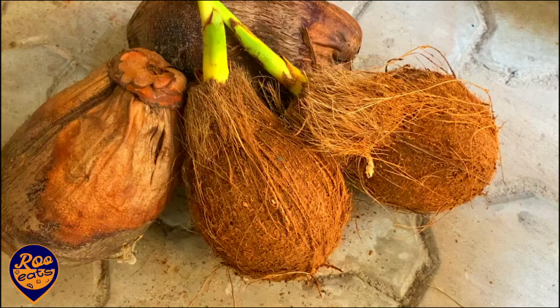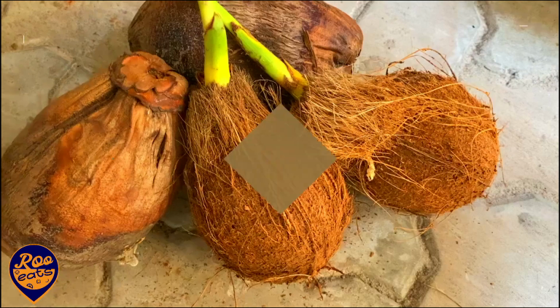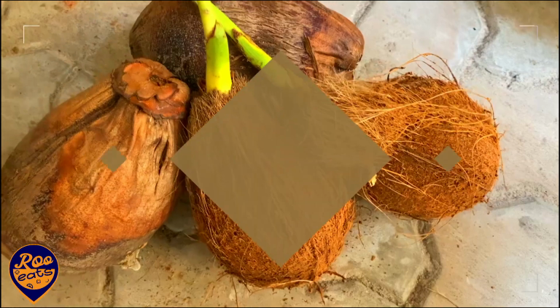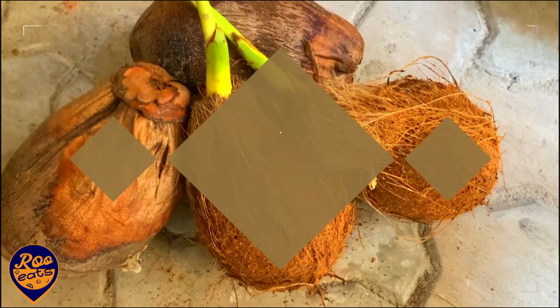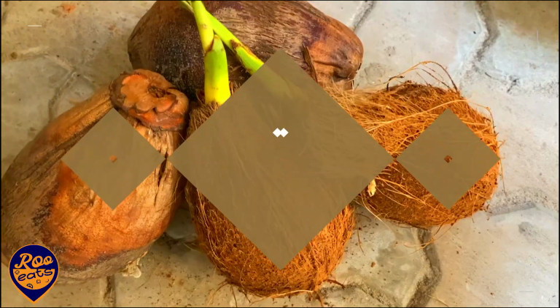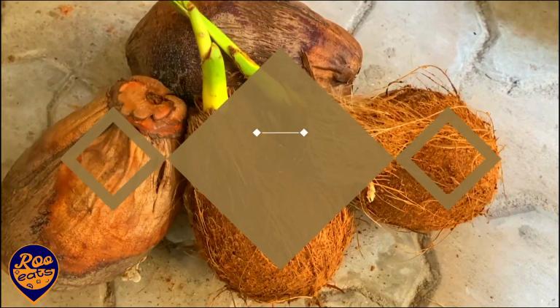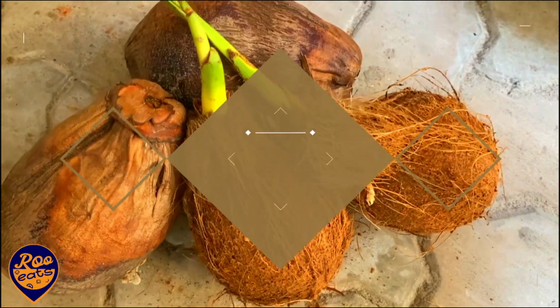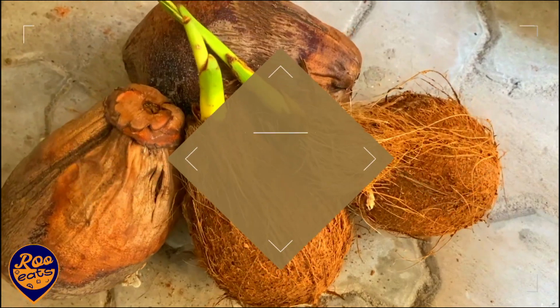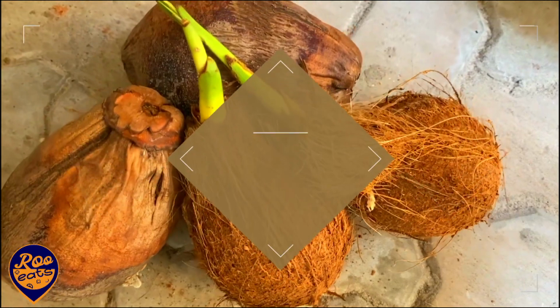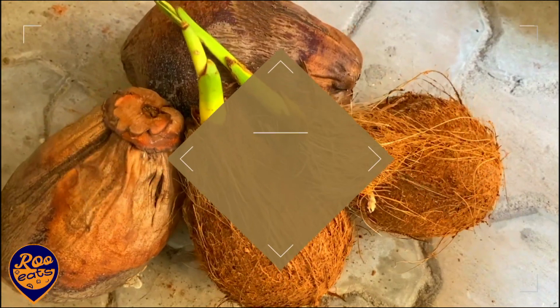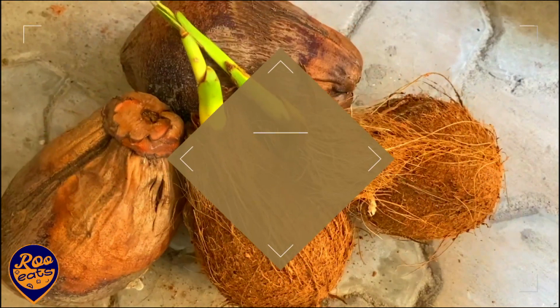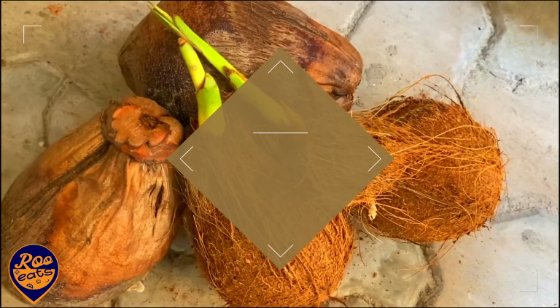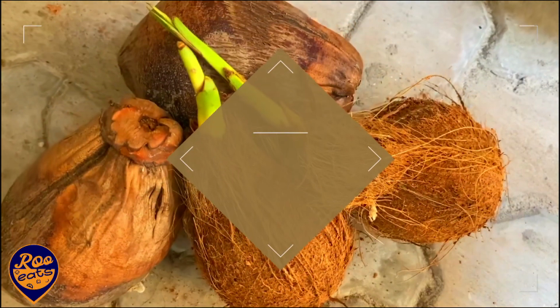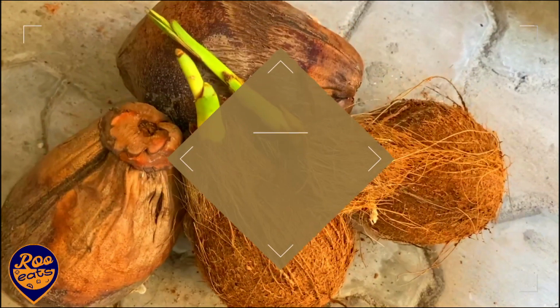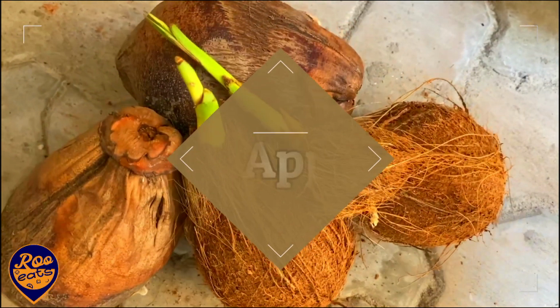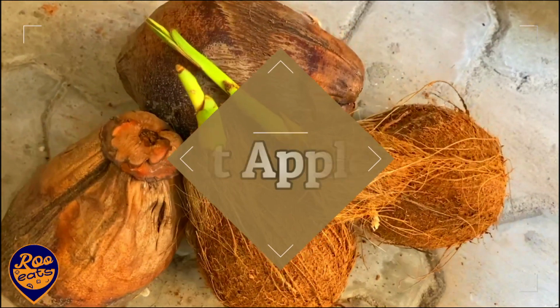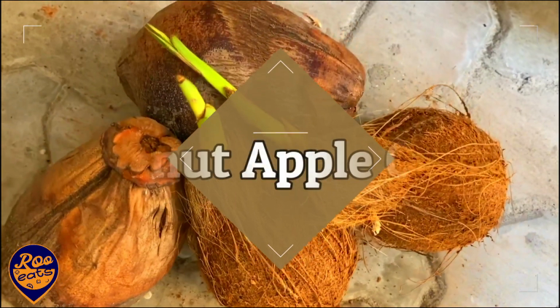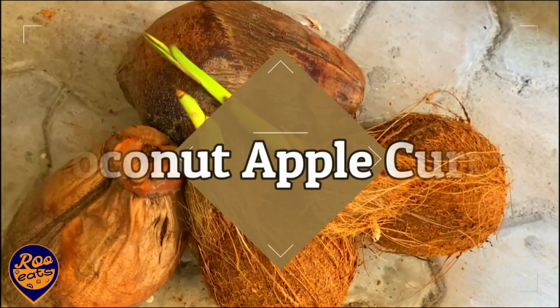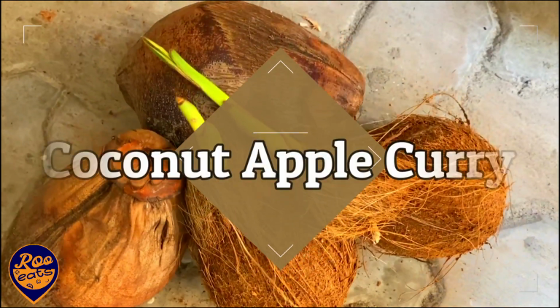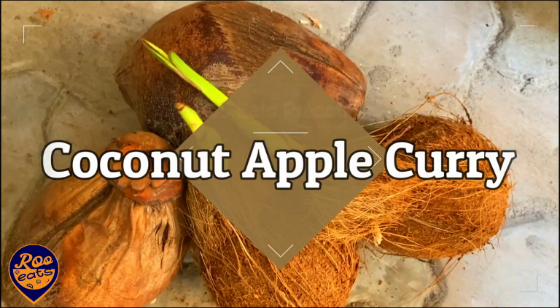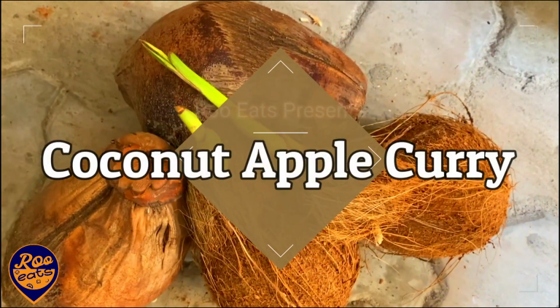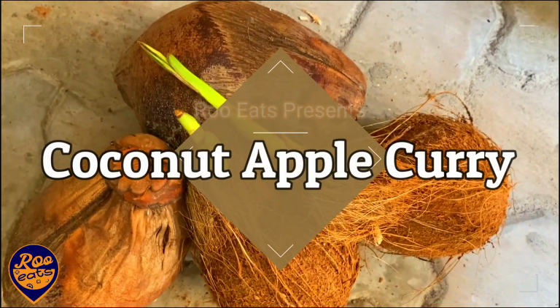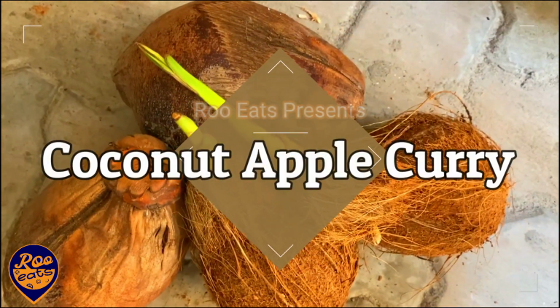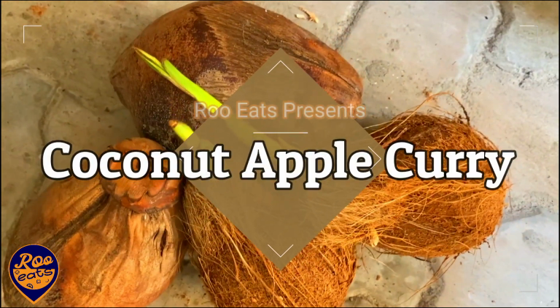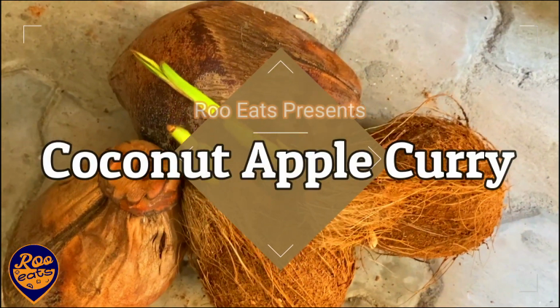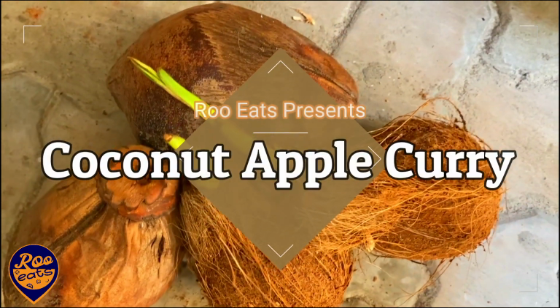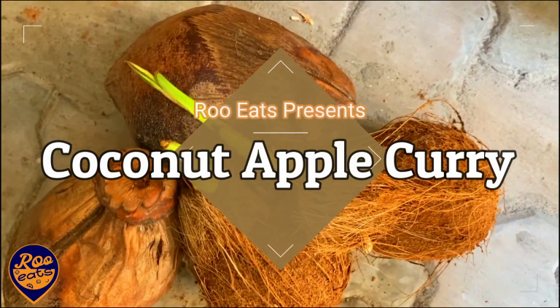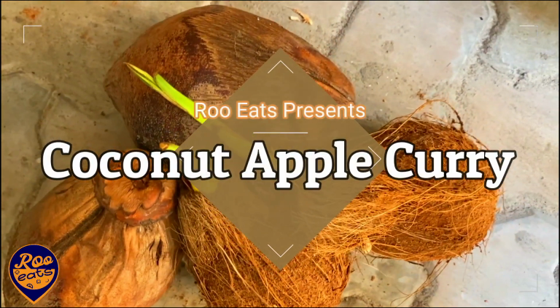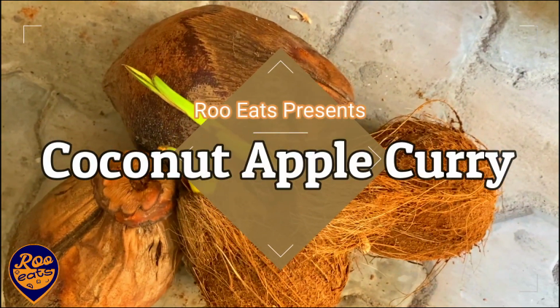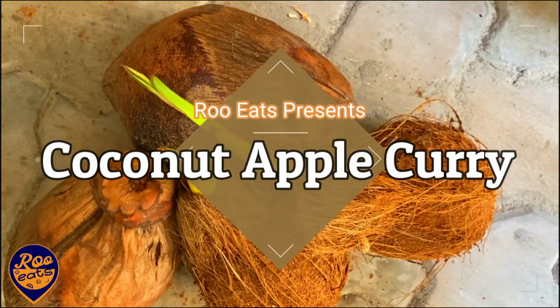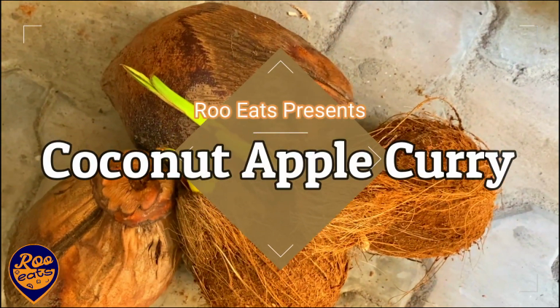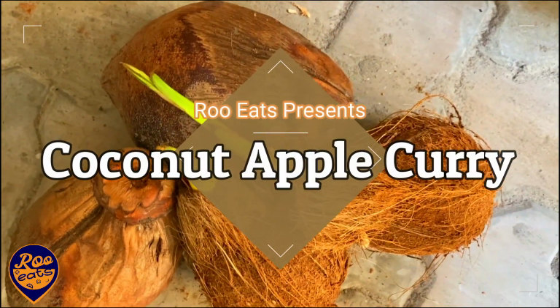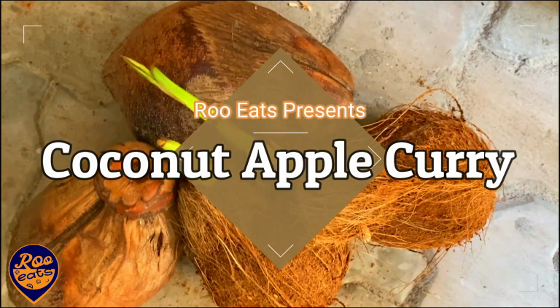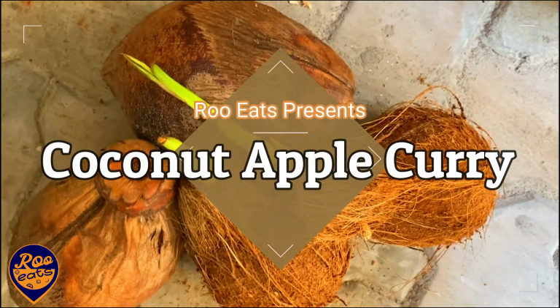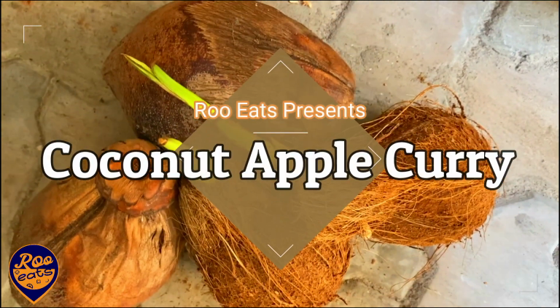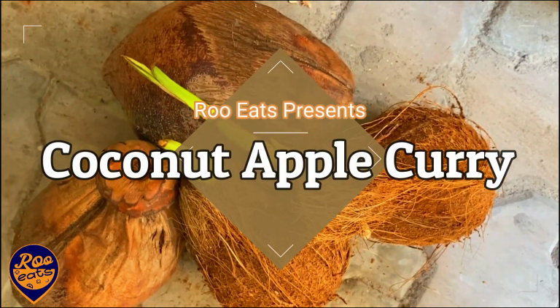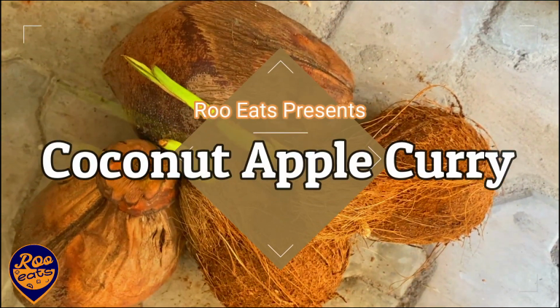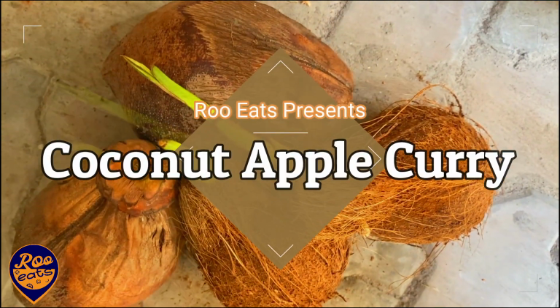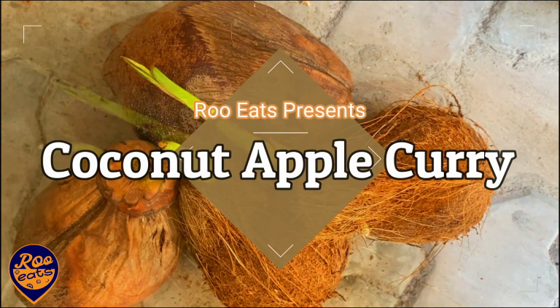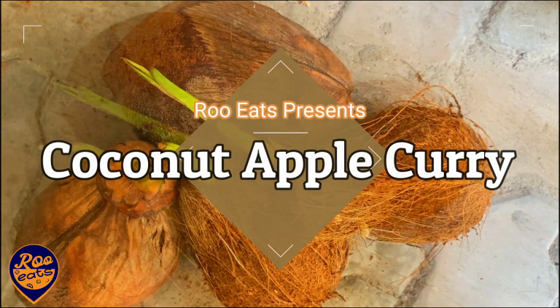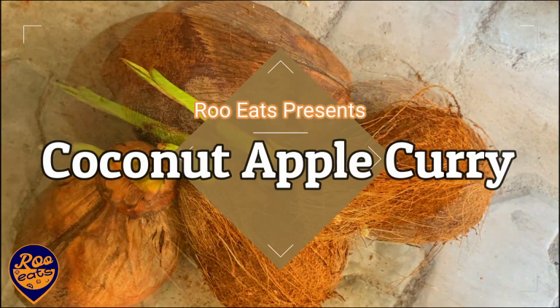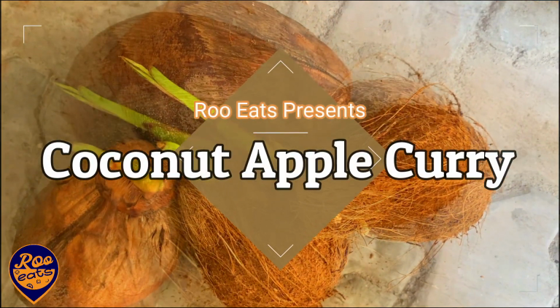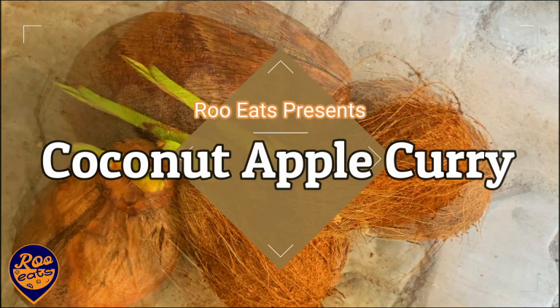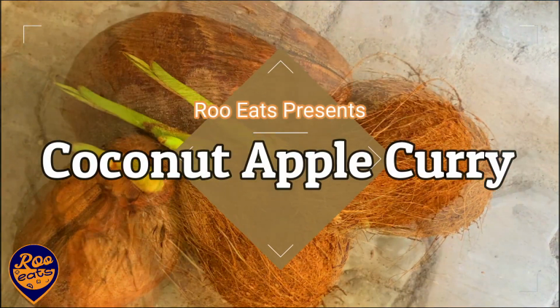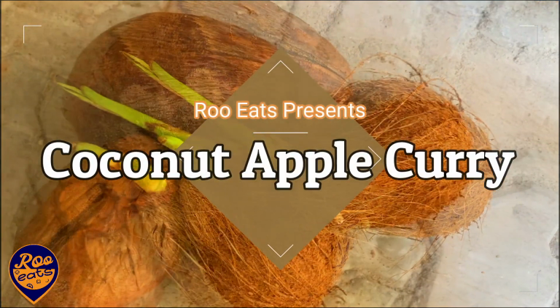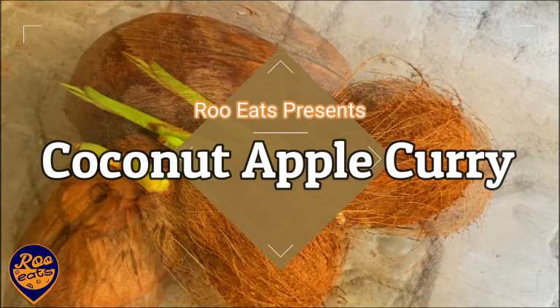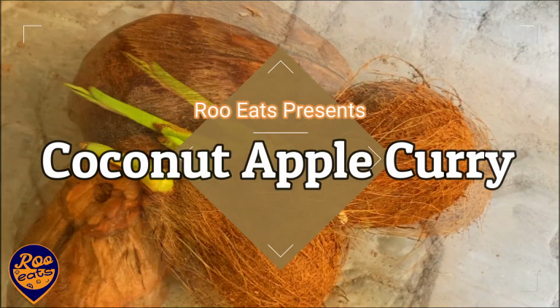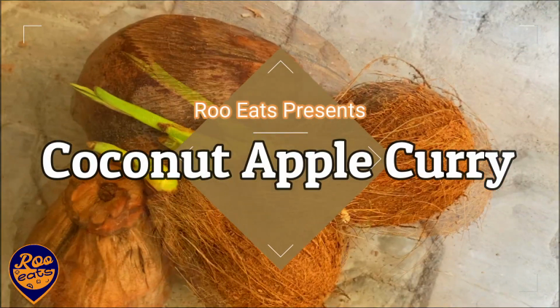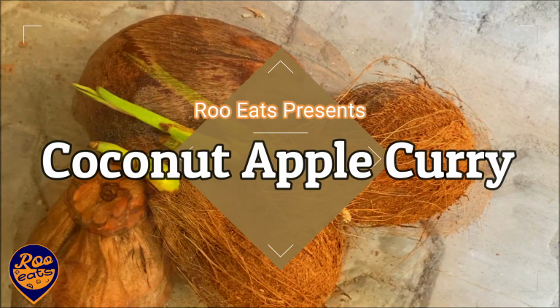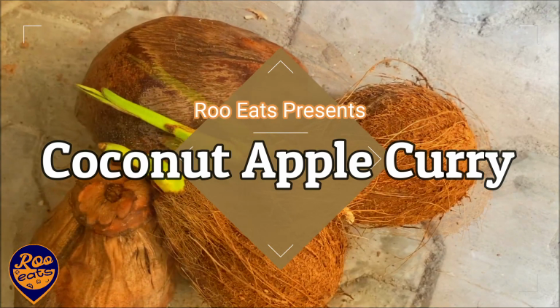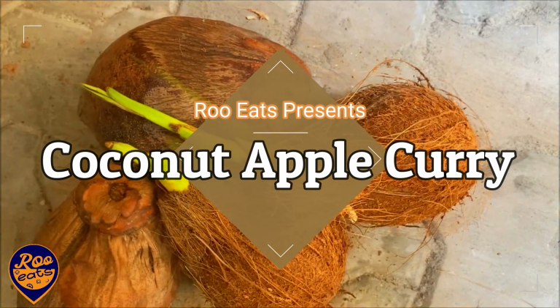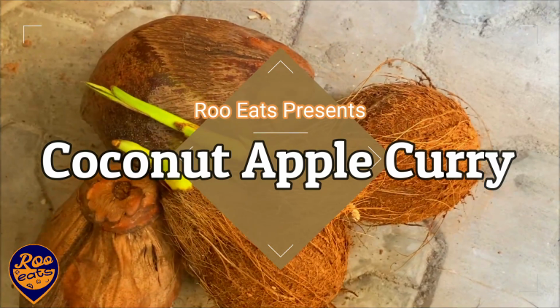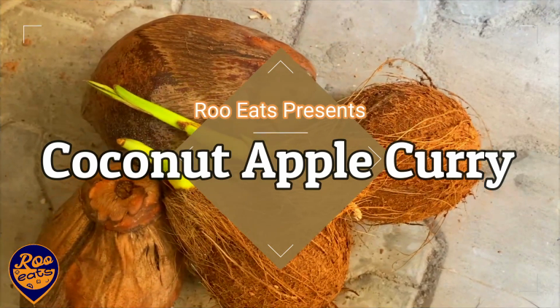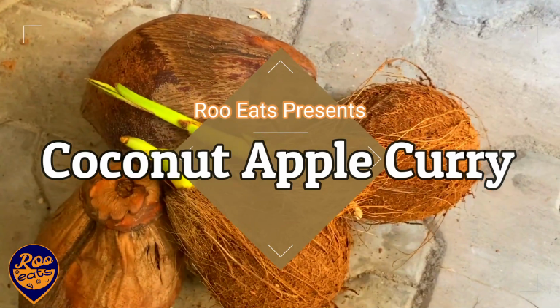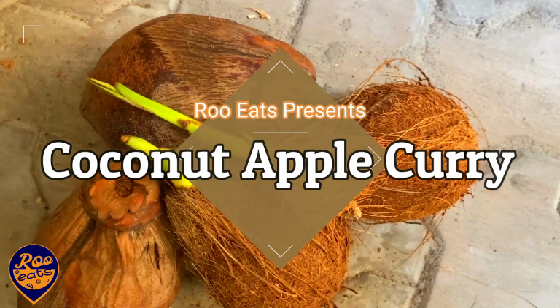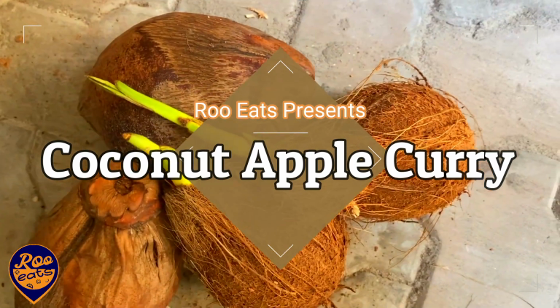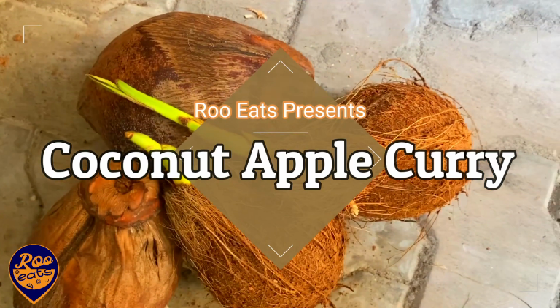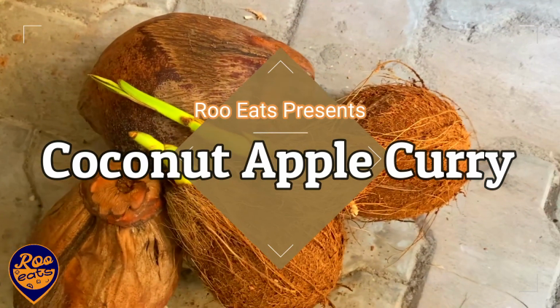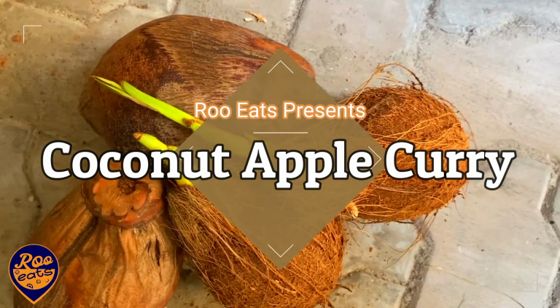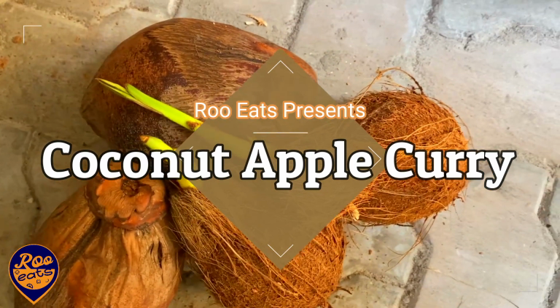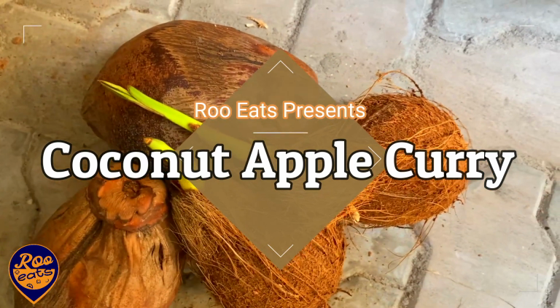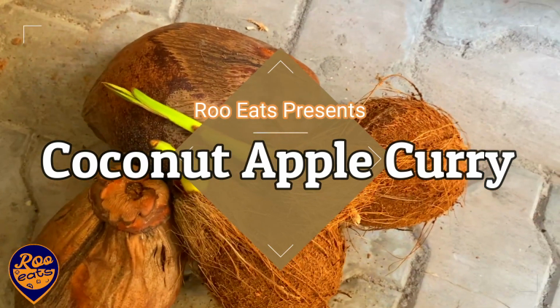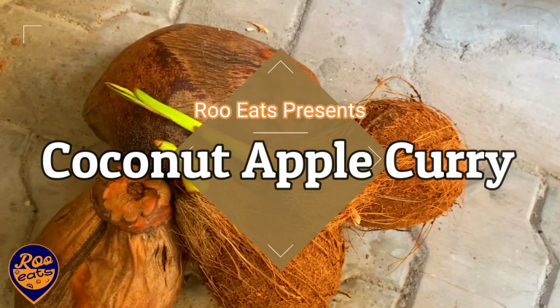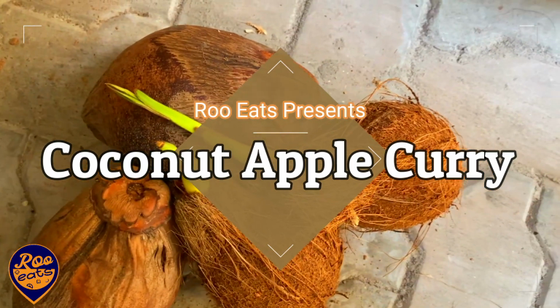I want to show you how to do this video through our YouTube channel. Let's get started.